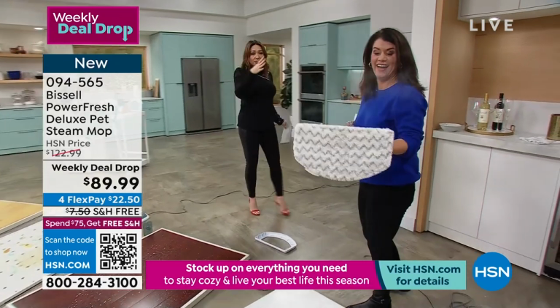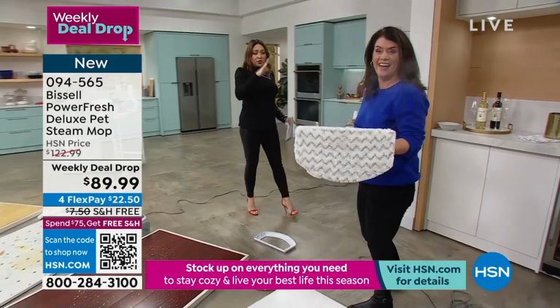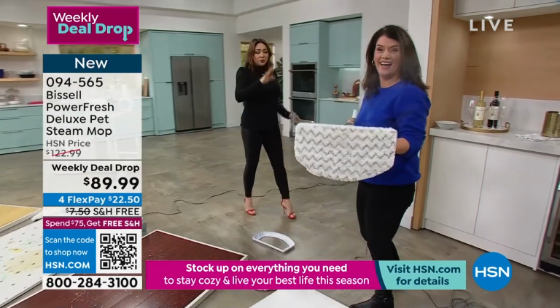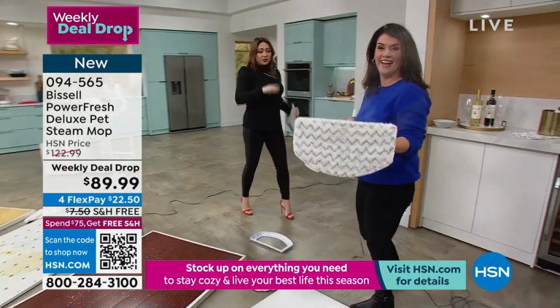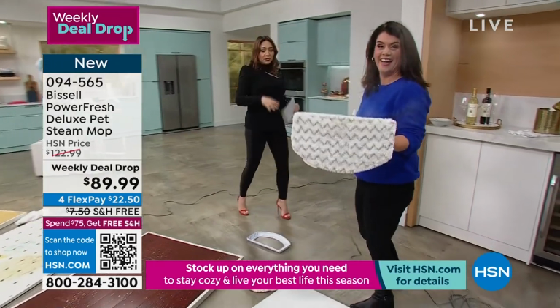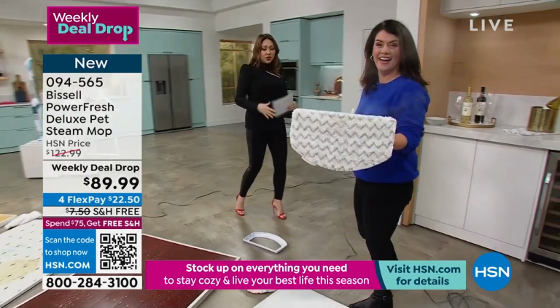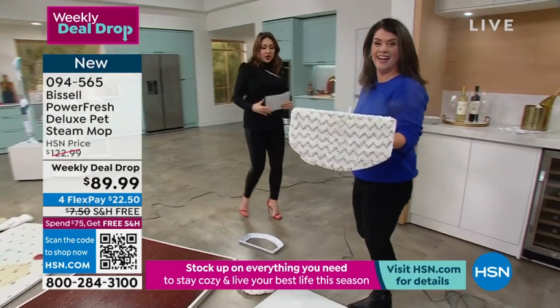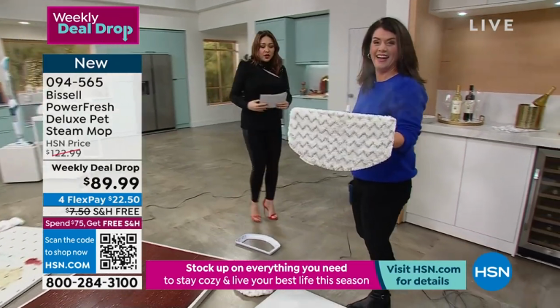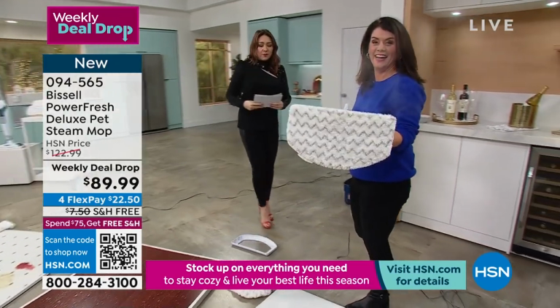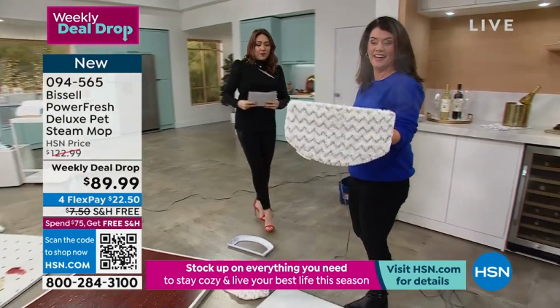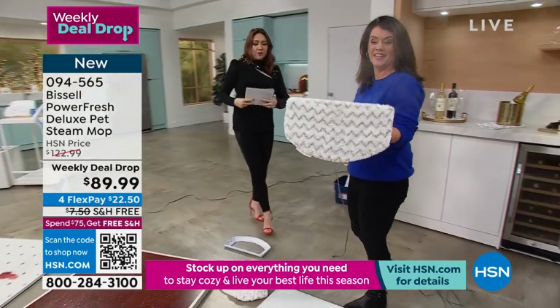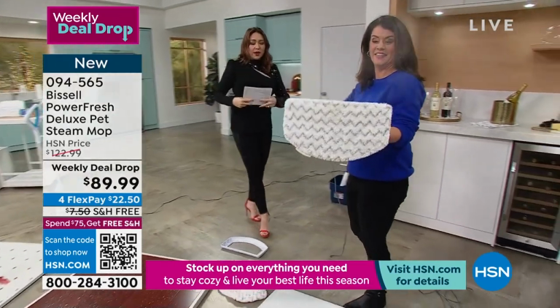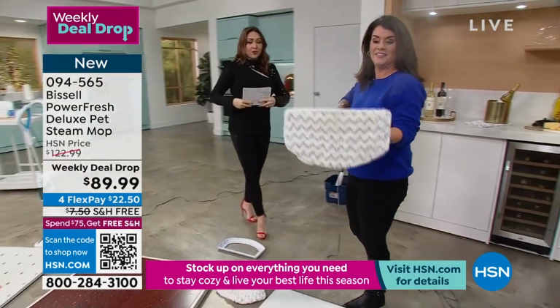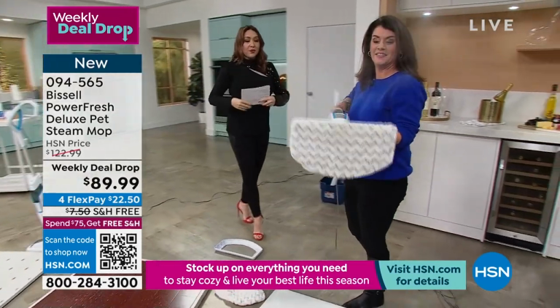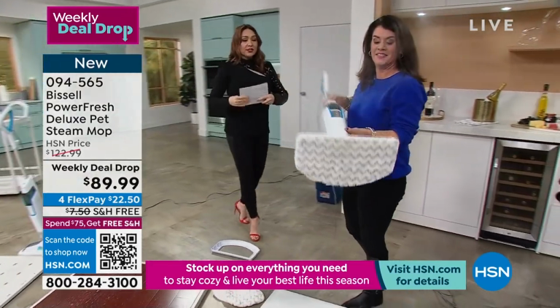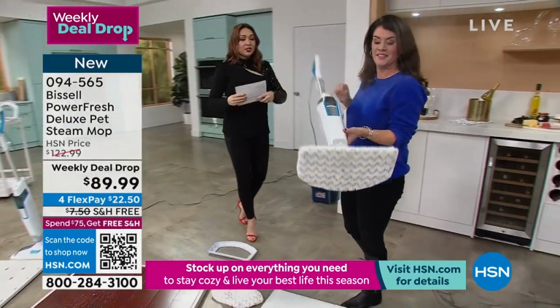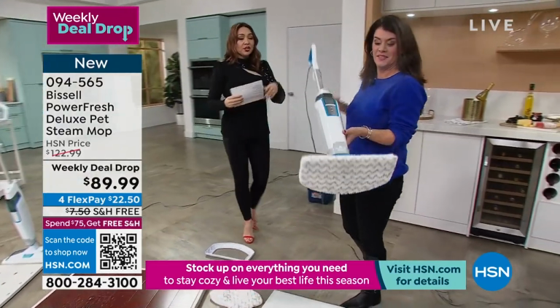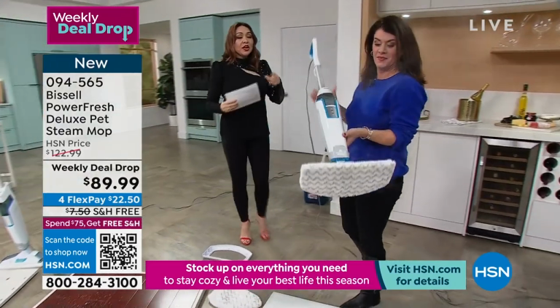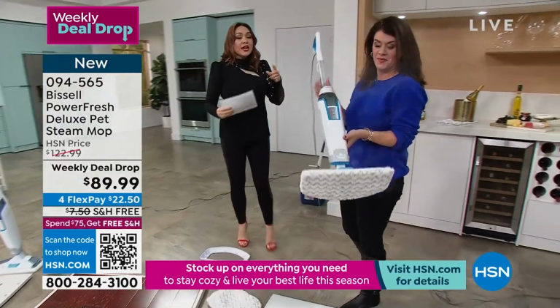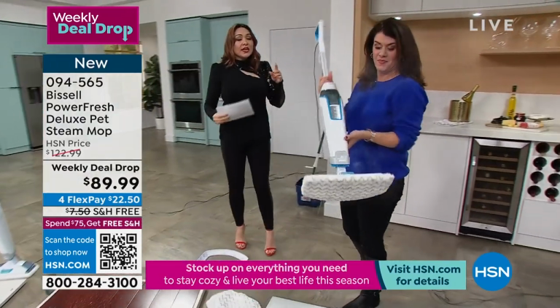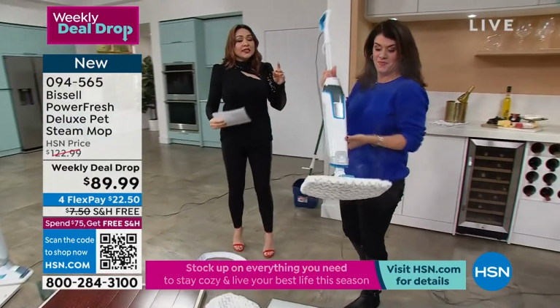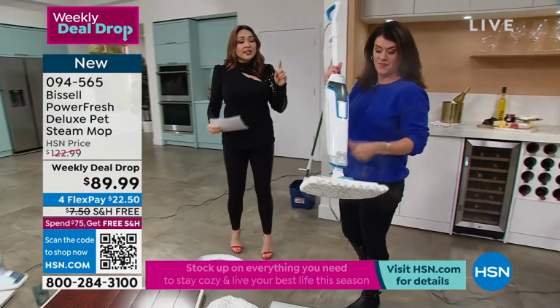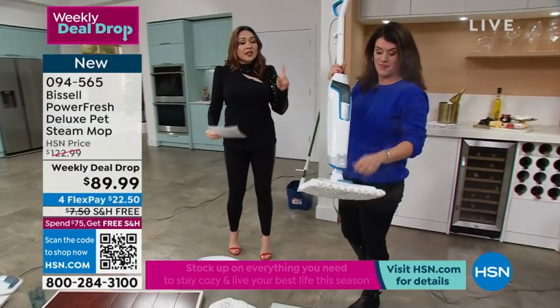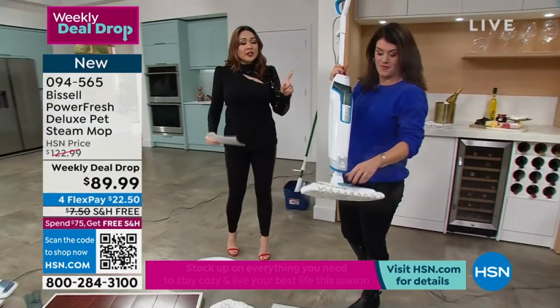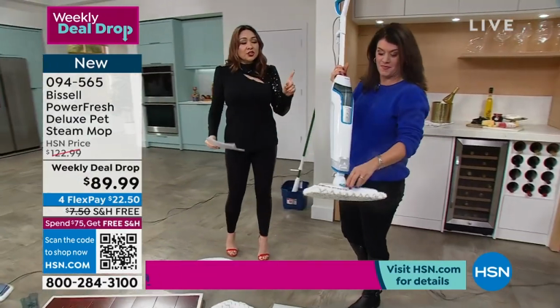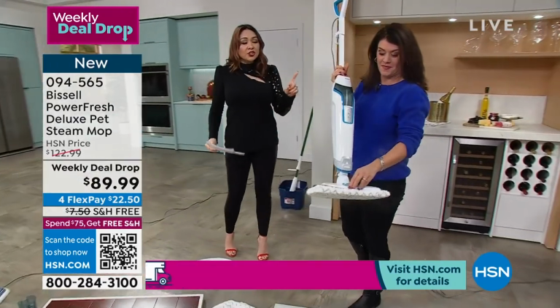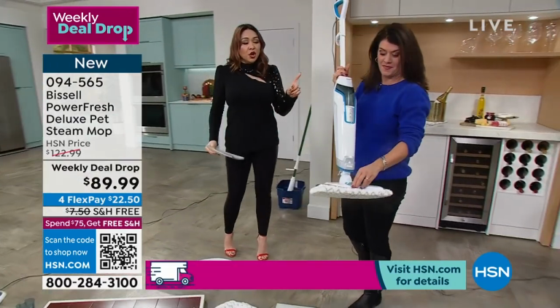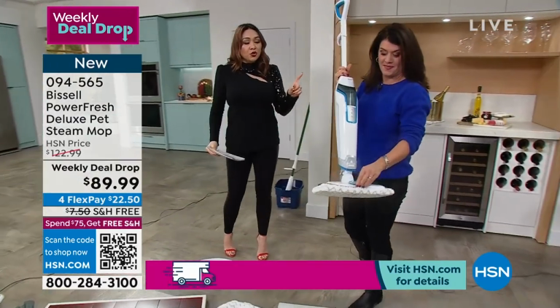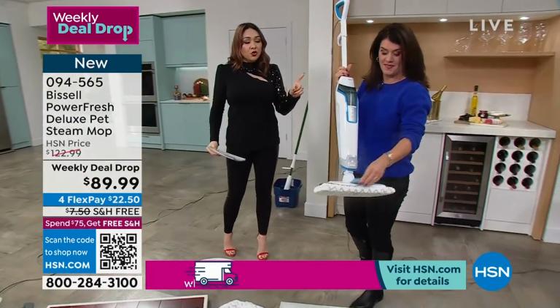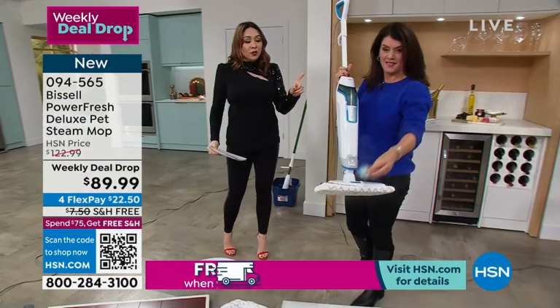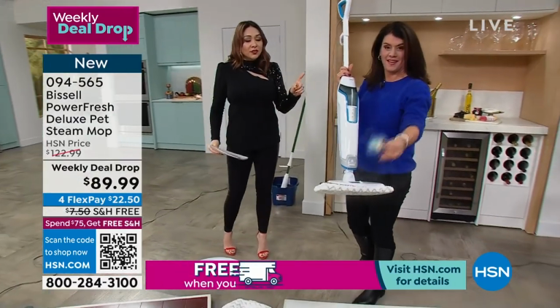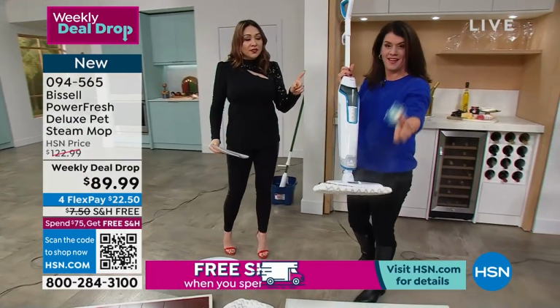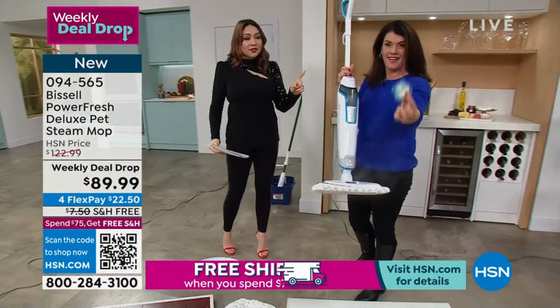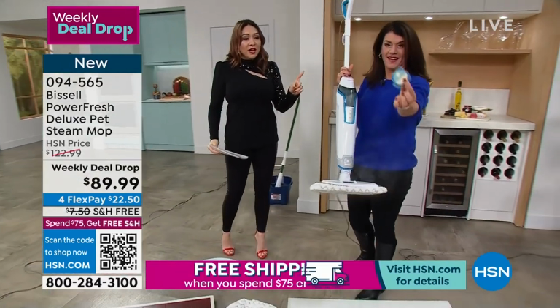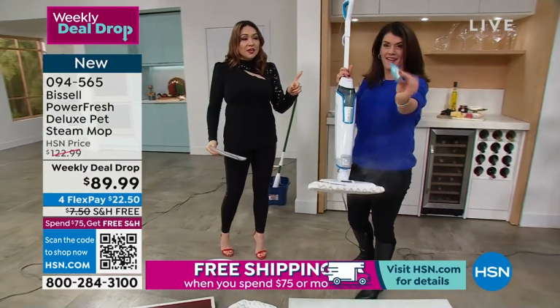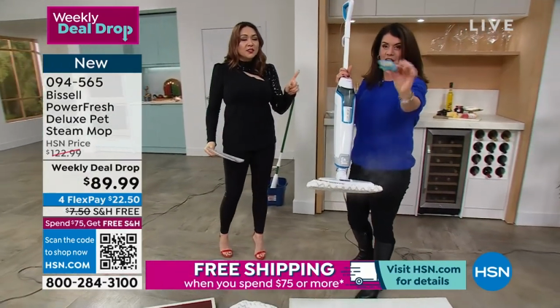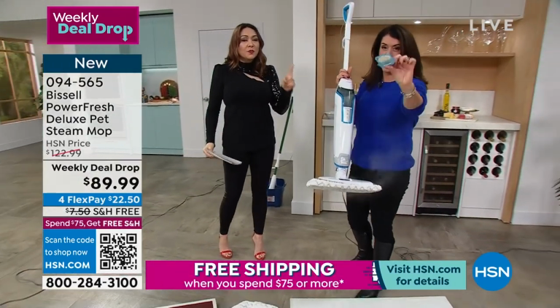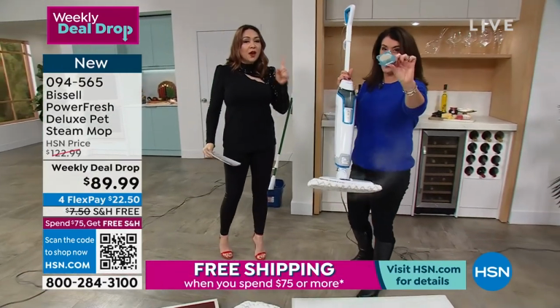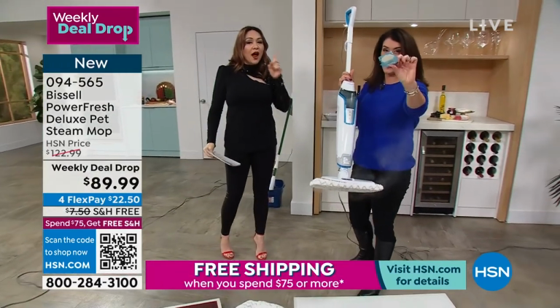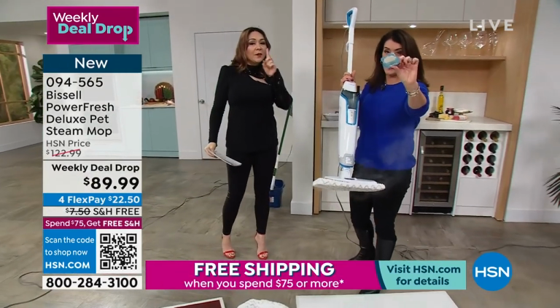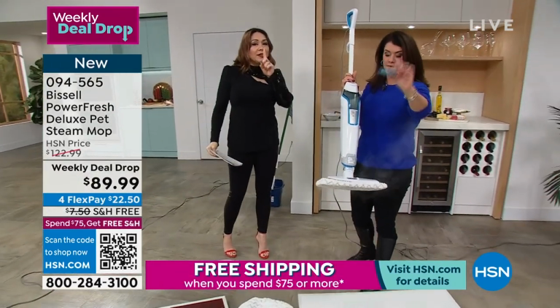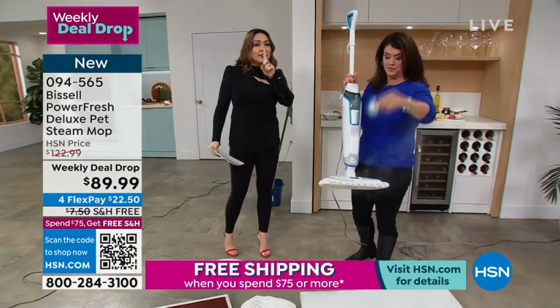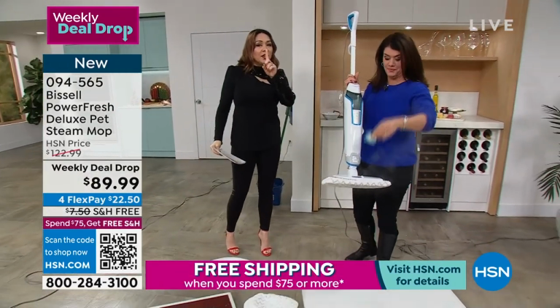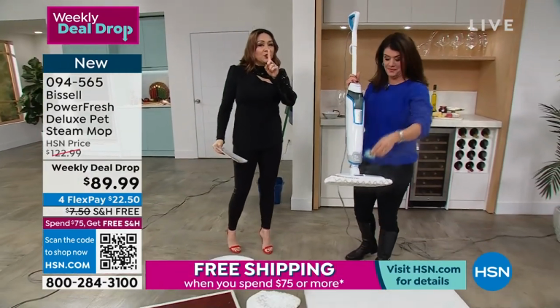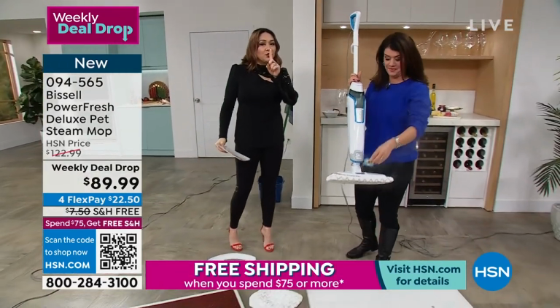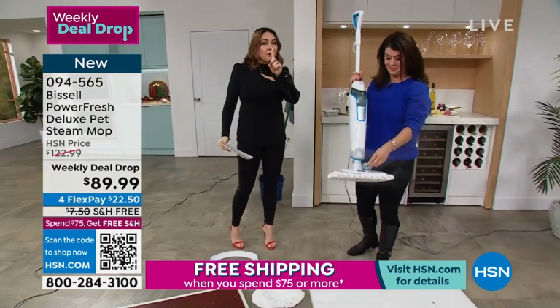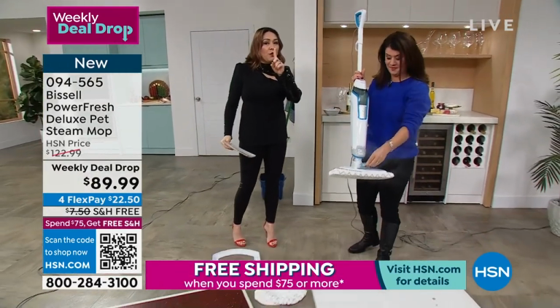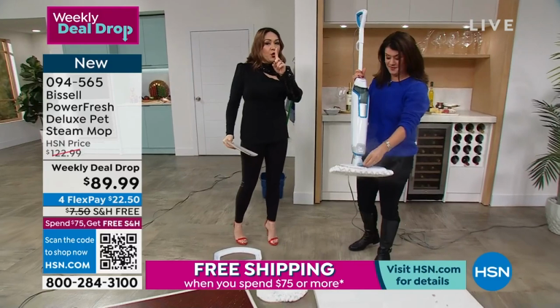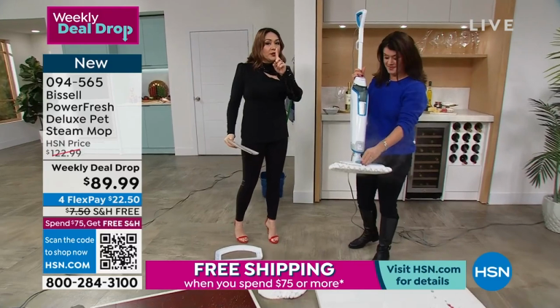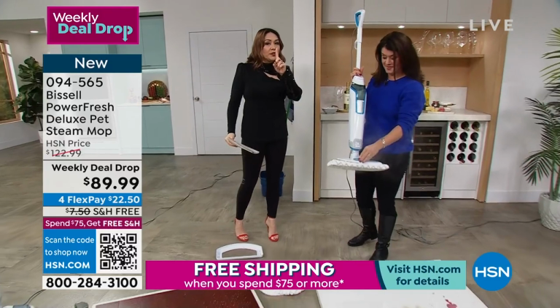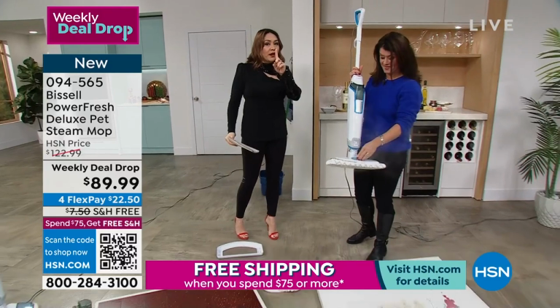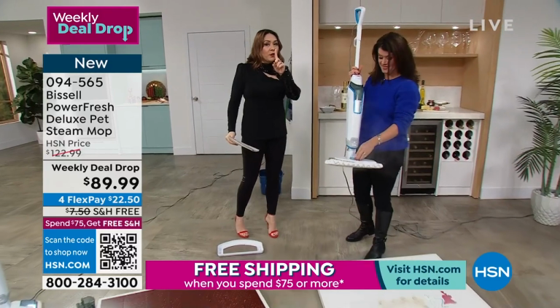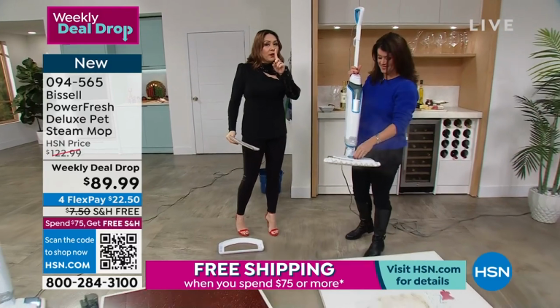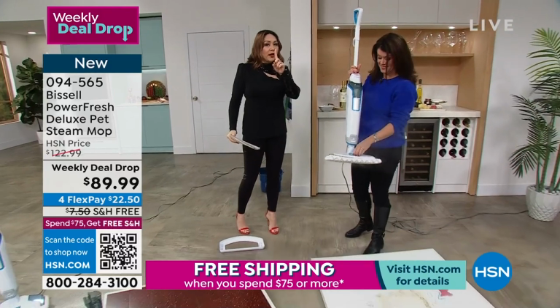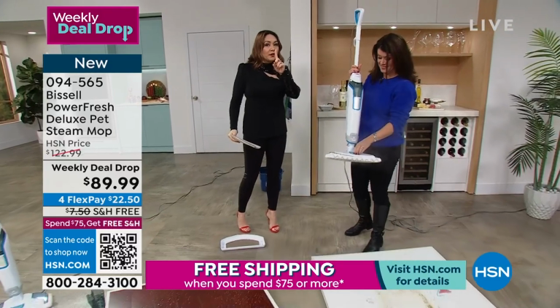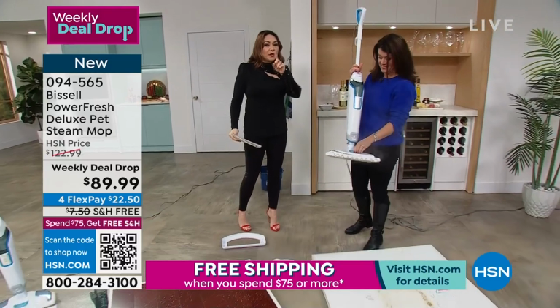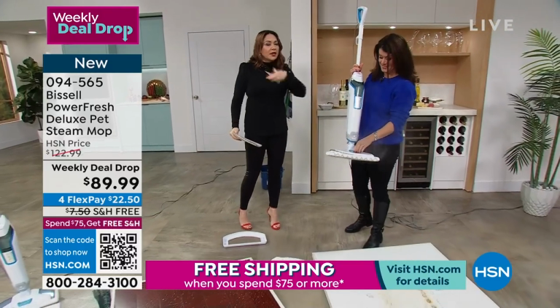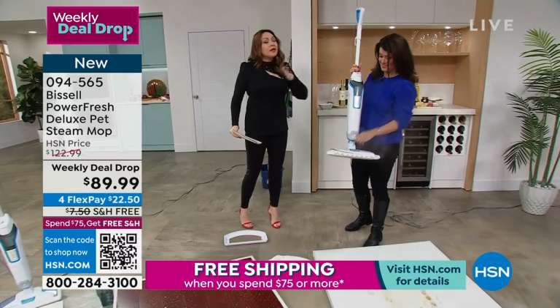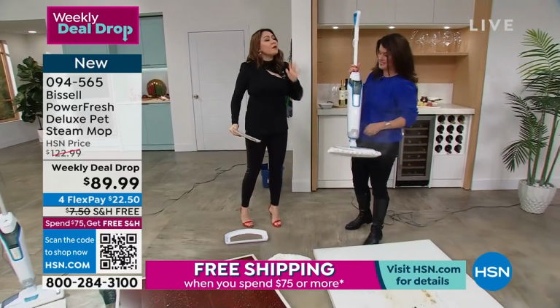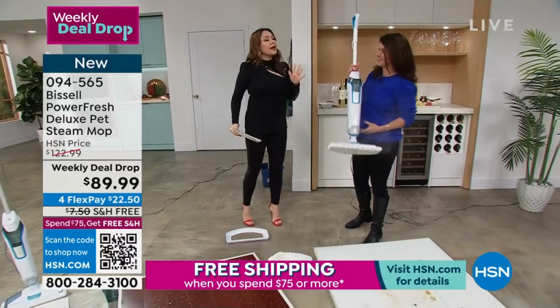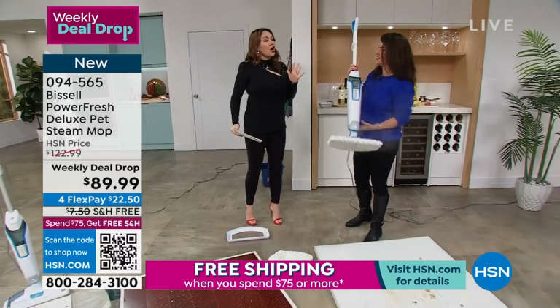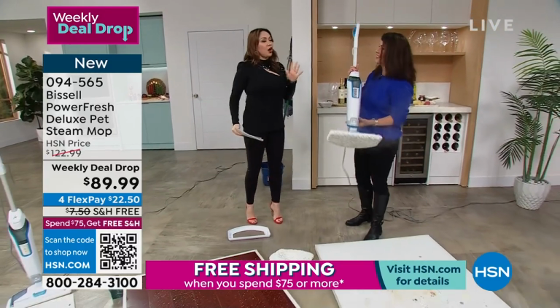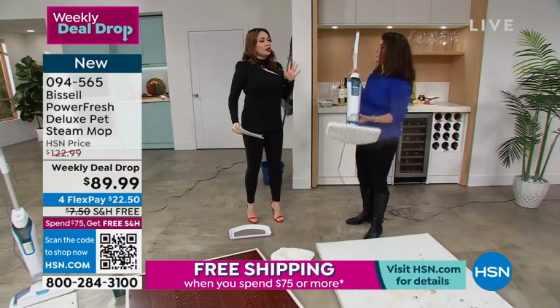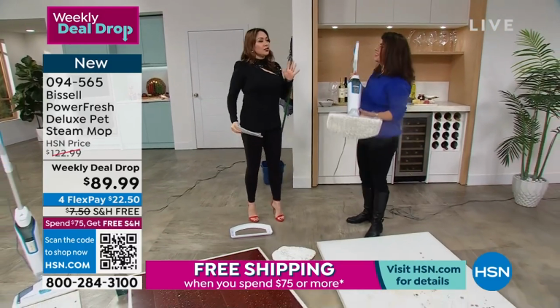Jenny Bond, who is our Bissell brand ambassador, is gonna show you what this does. But I'm gonna tell you the moment that I went and put it in my cart.